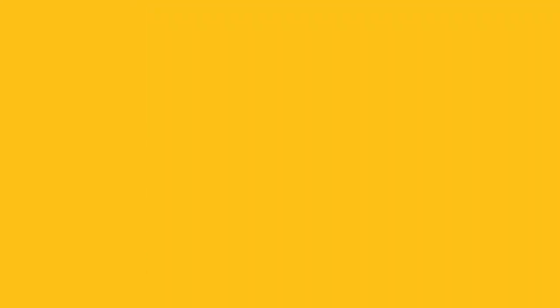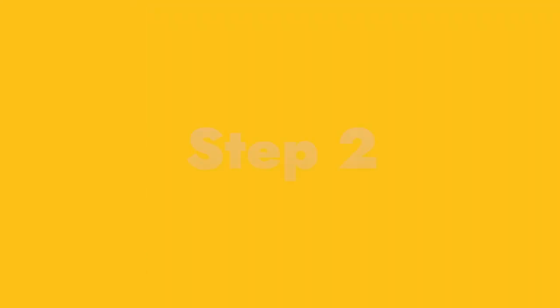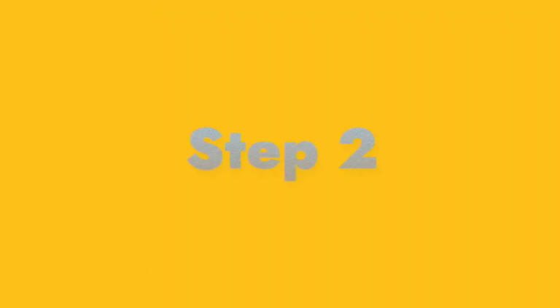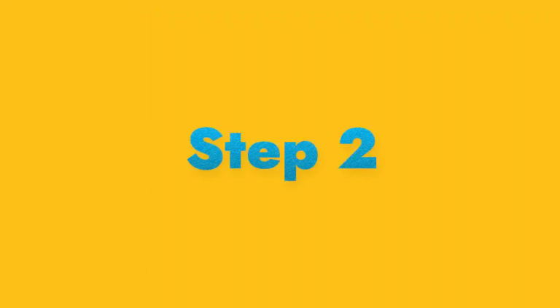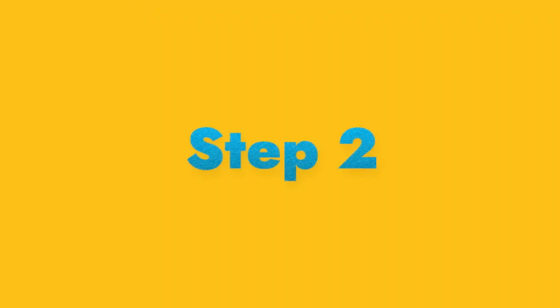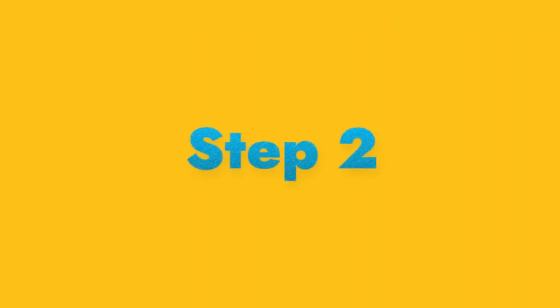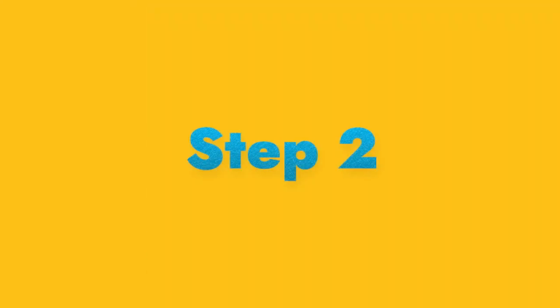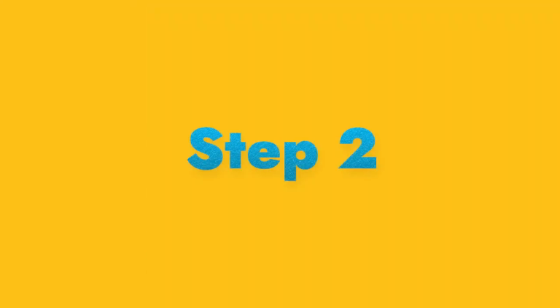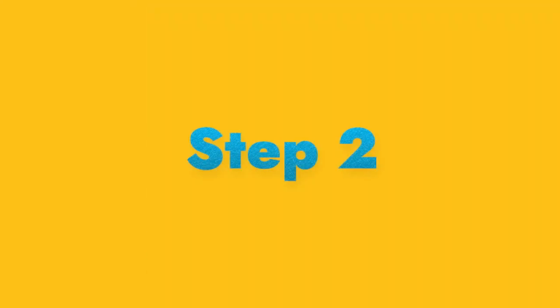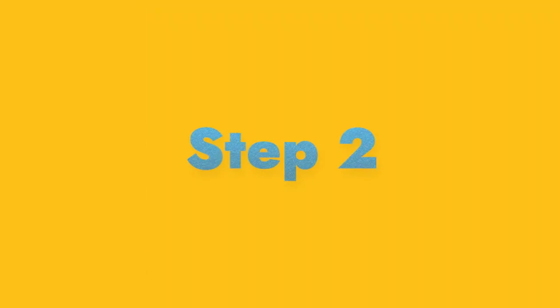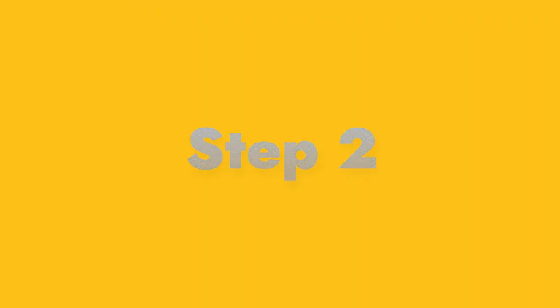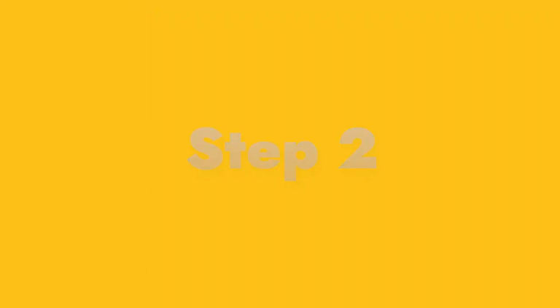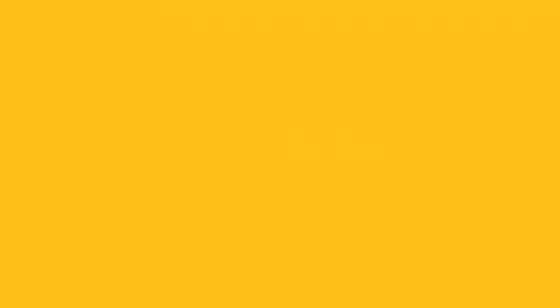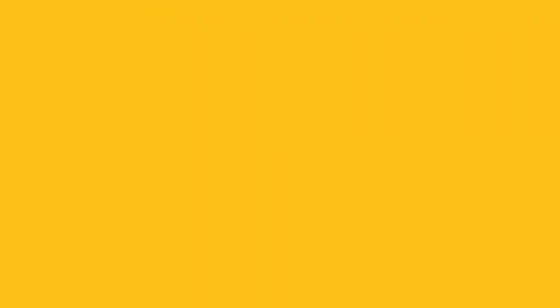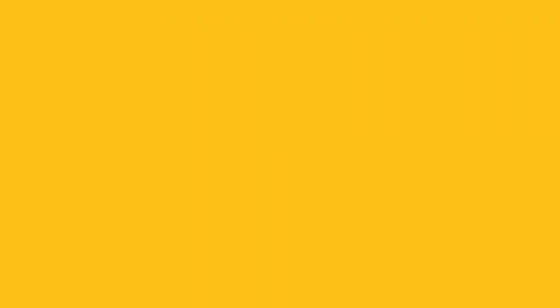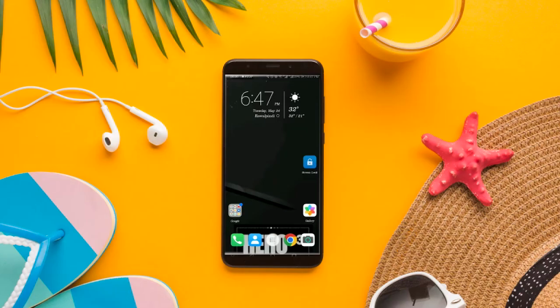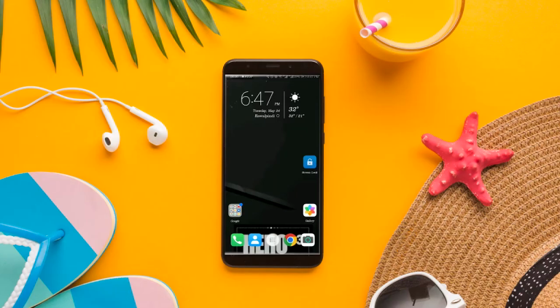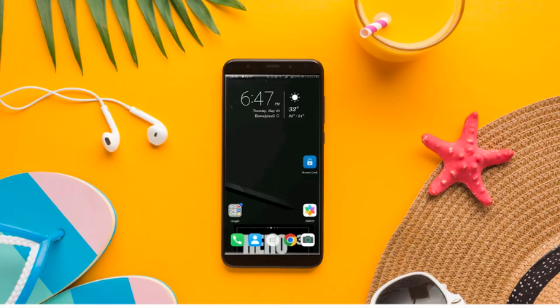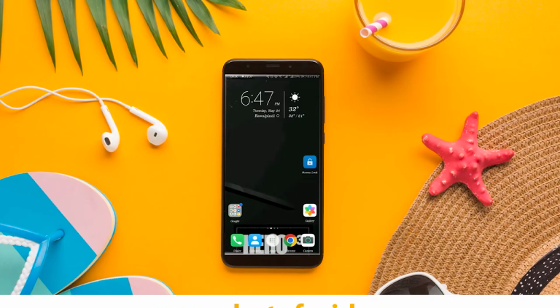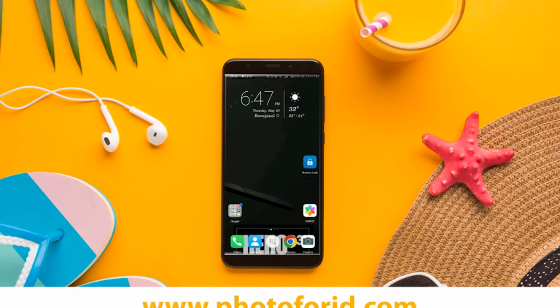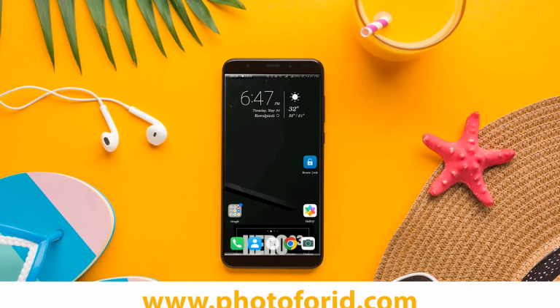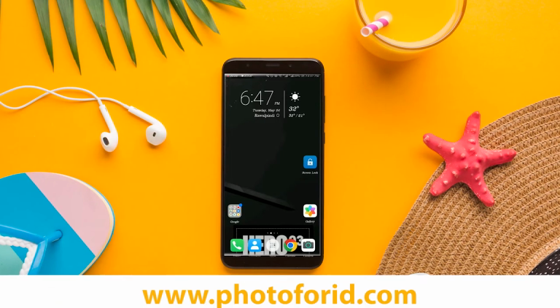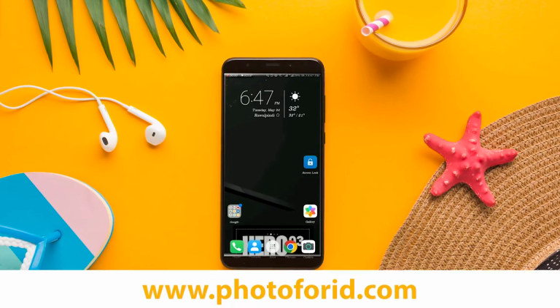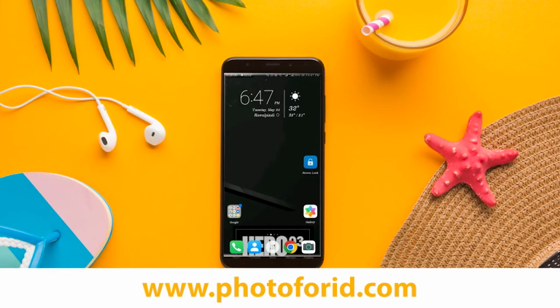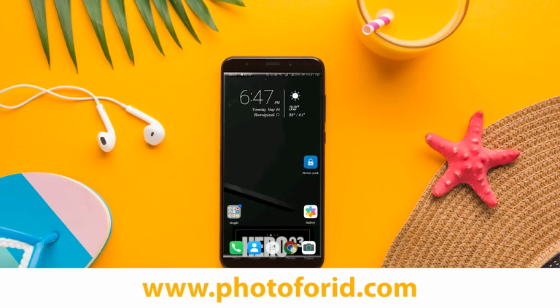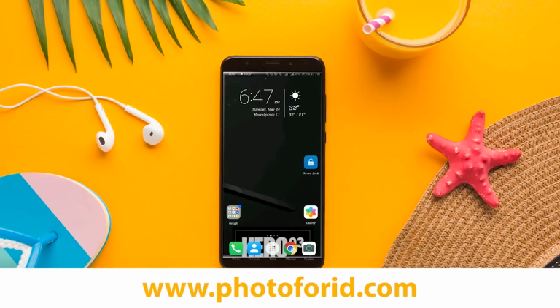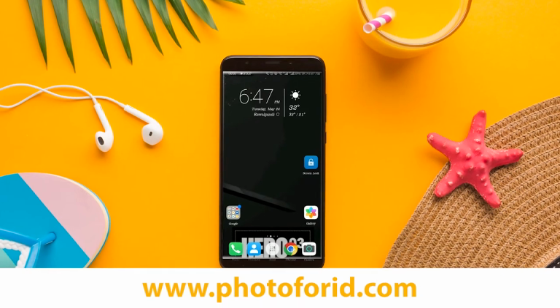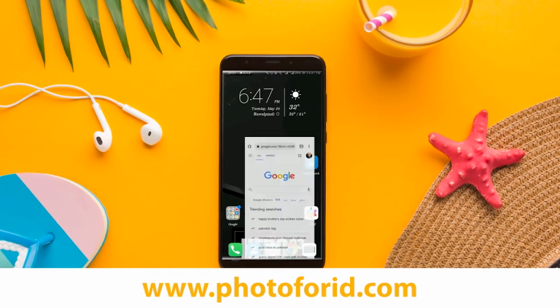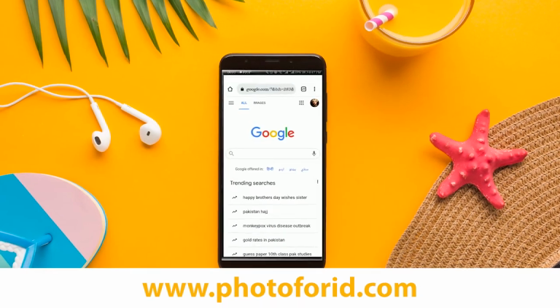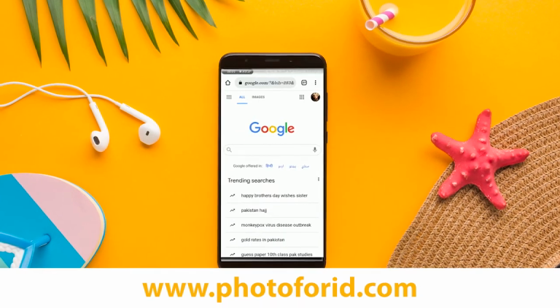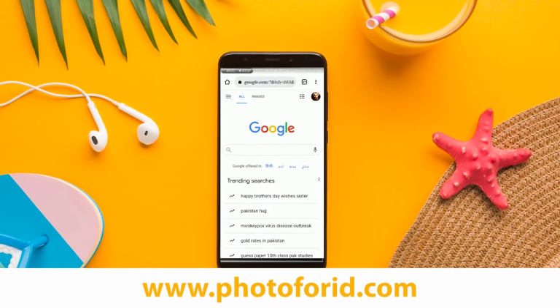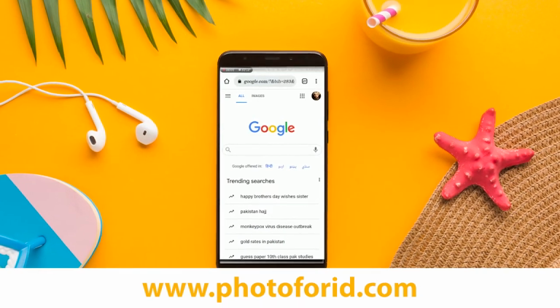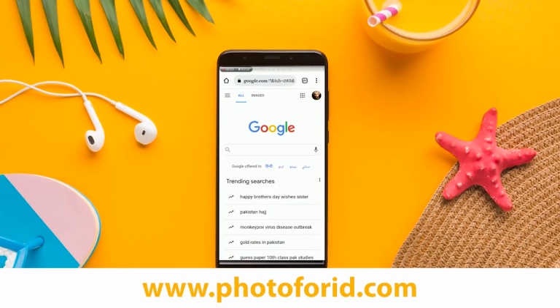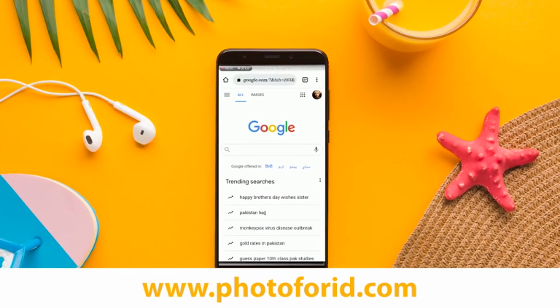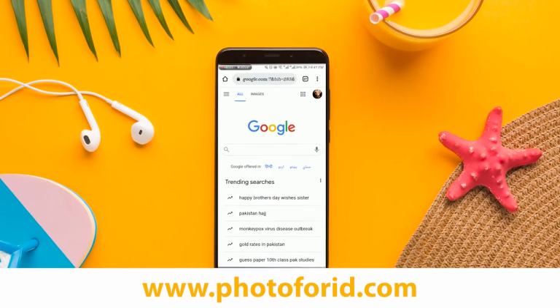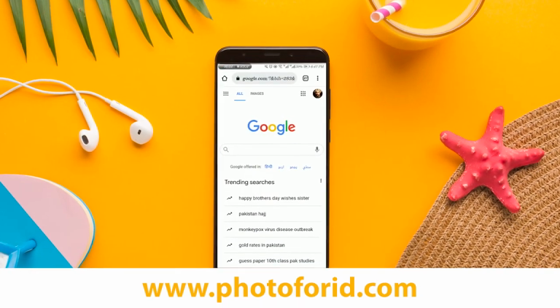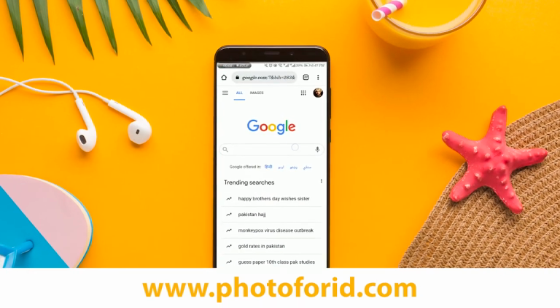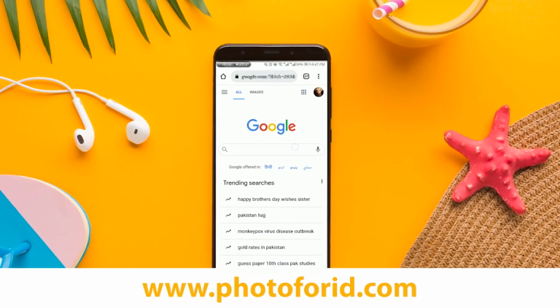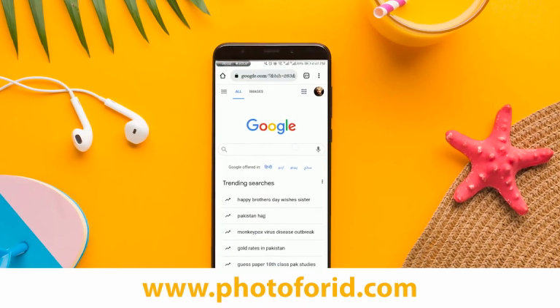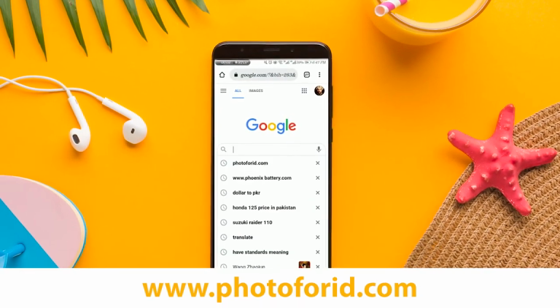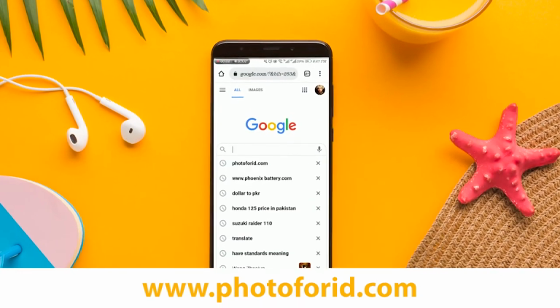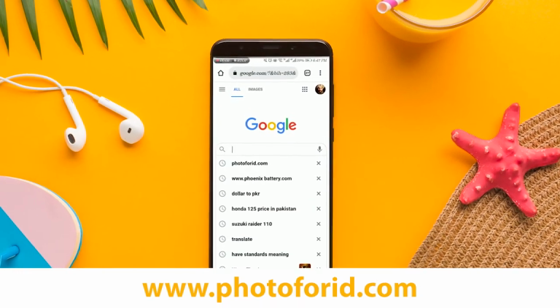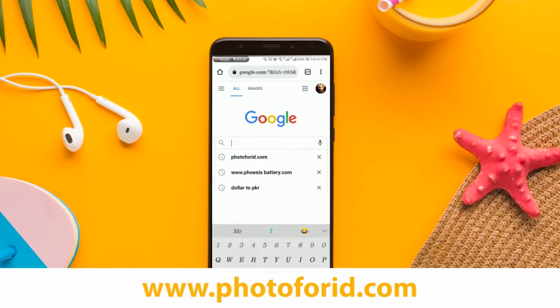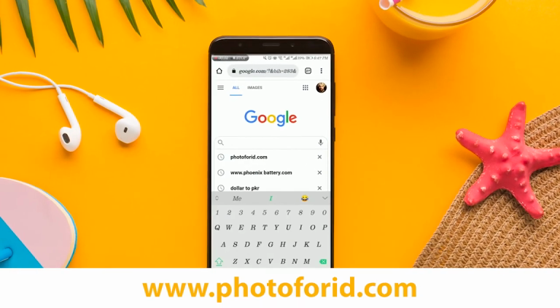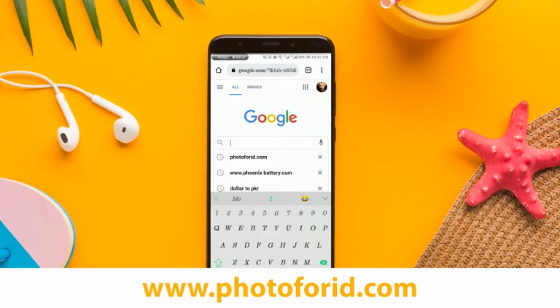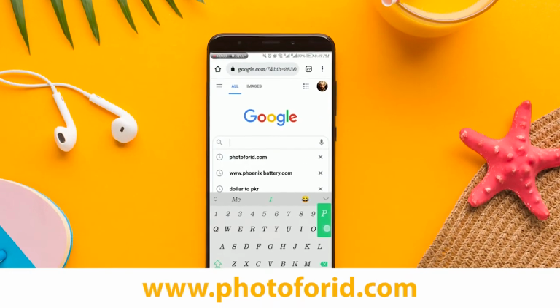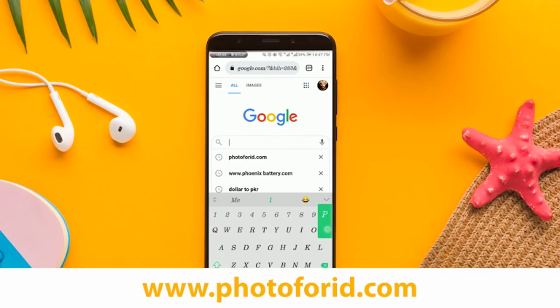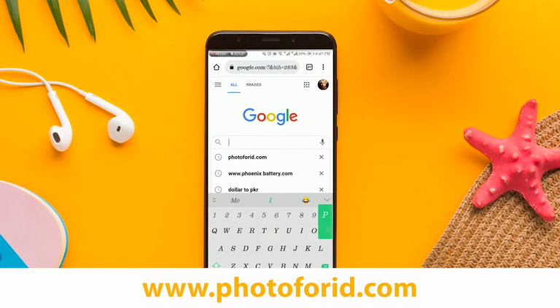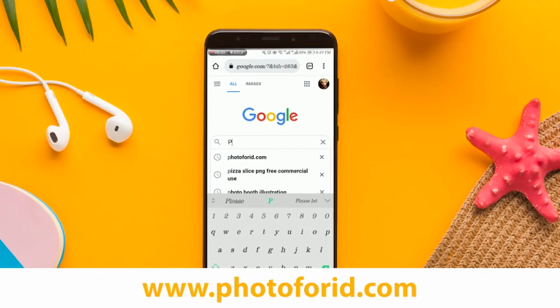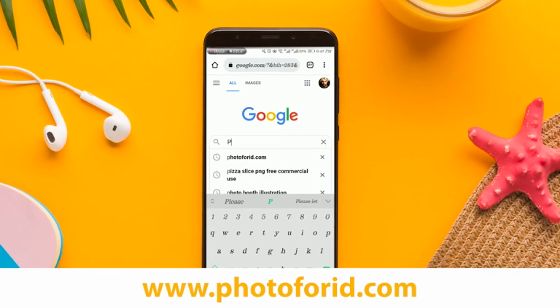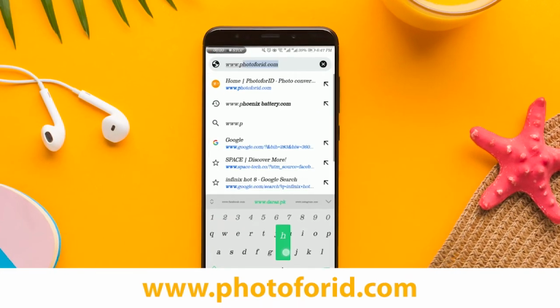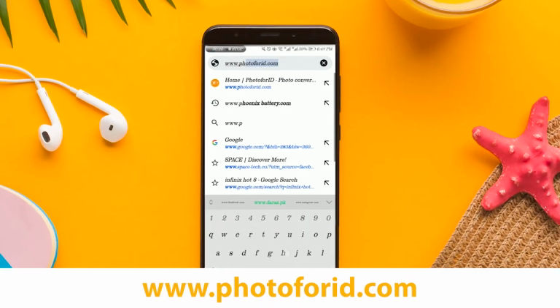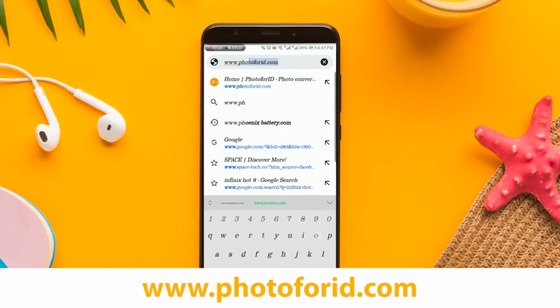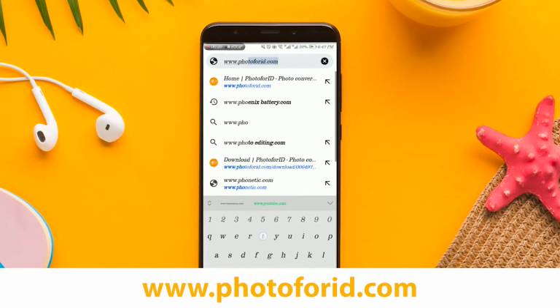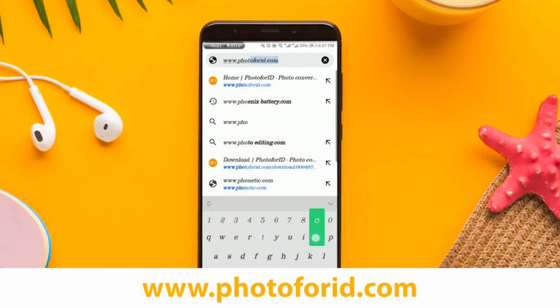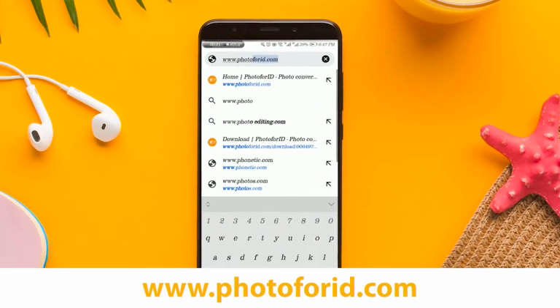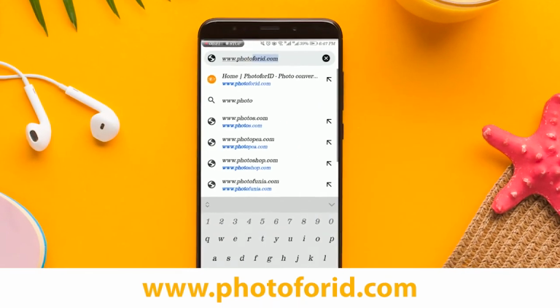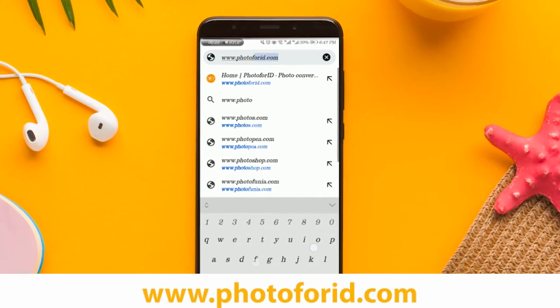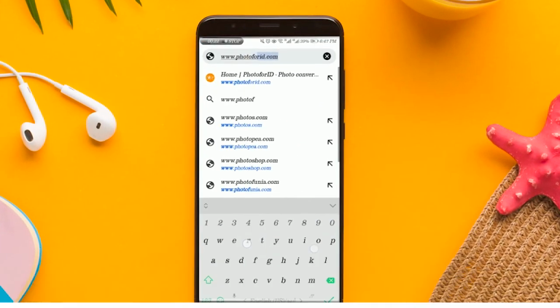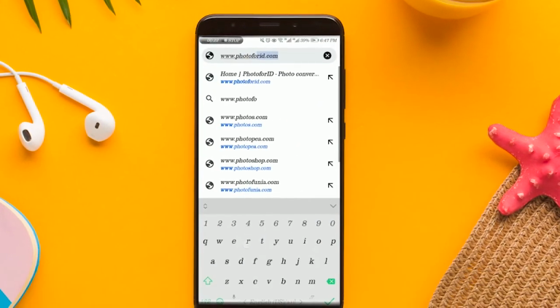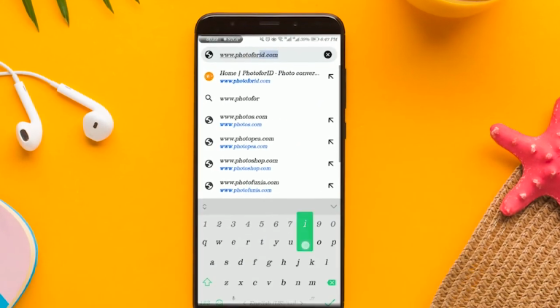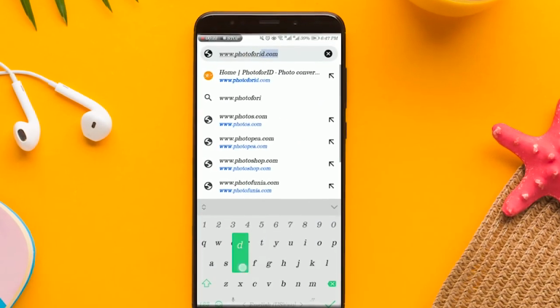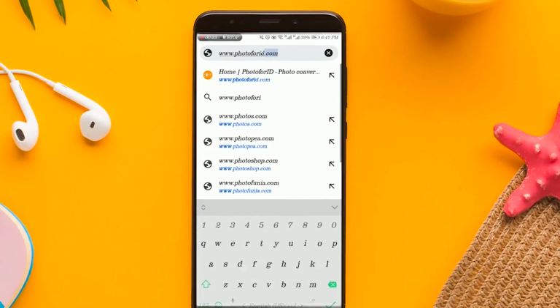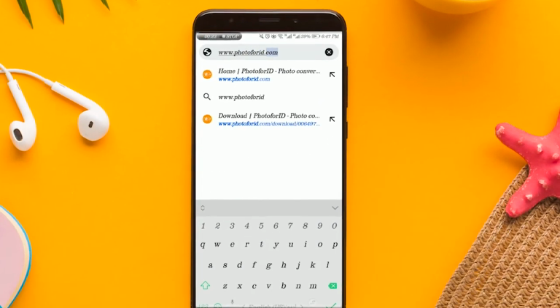Step 2: Open up your browser and visit the www.photo4id.com website.